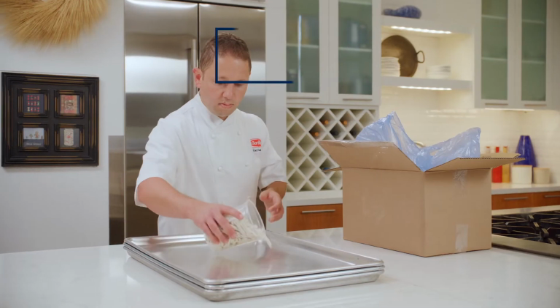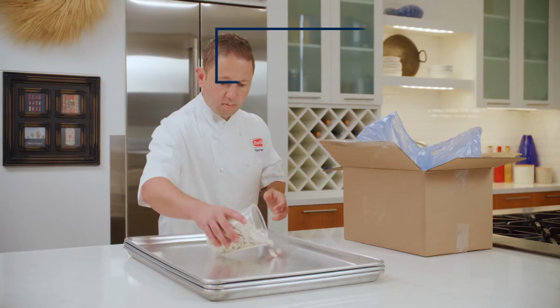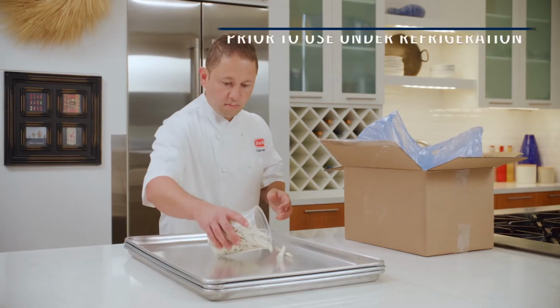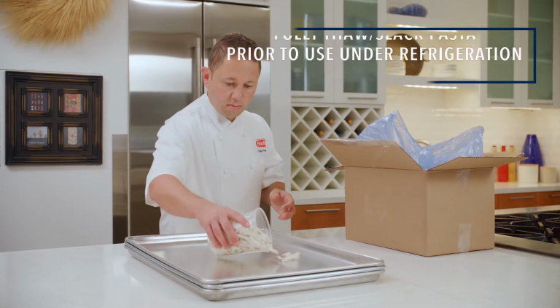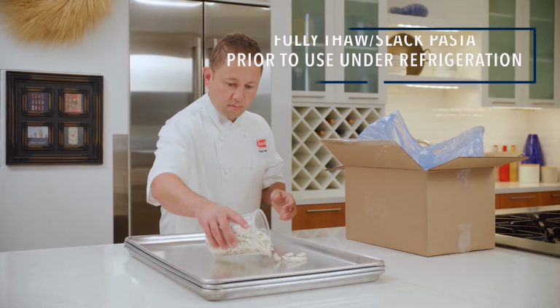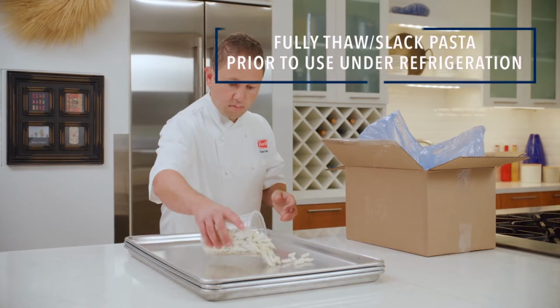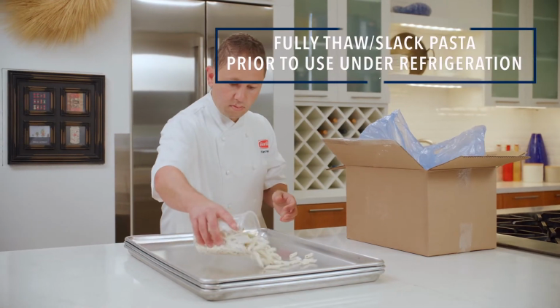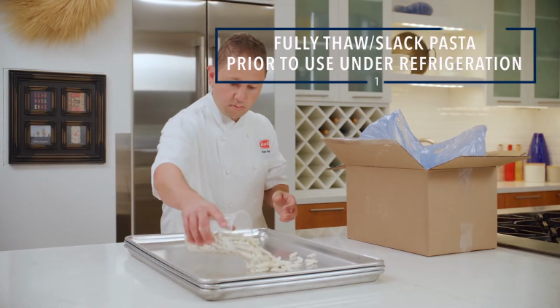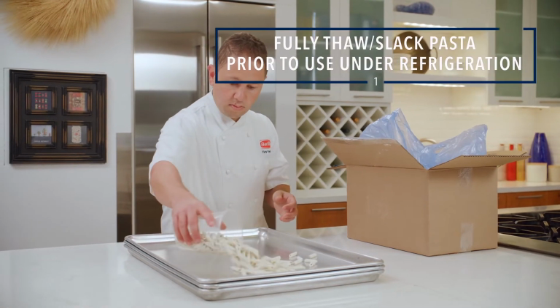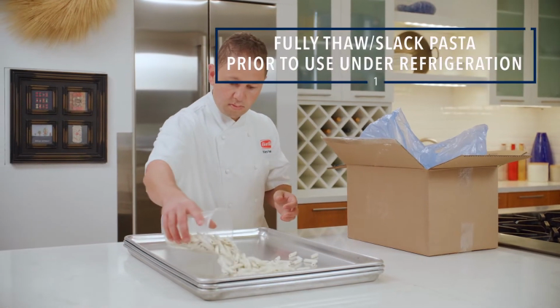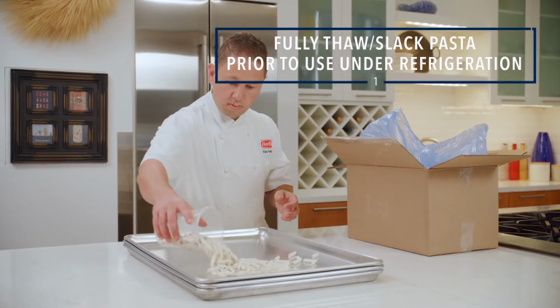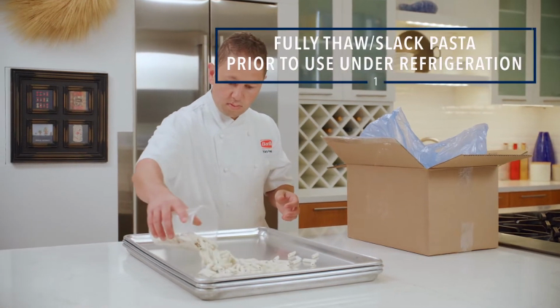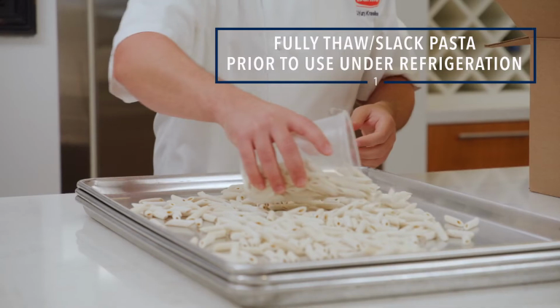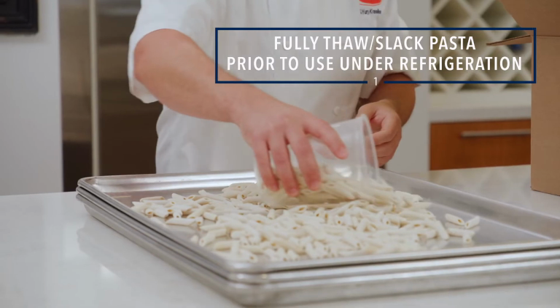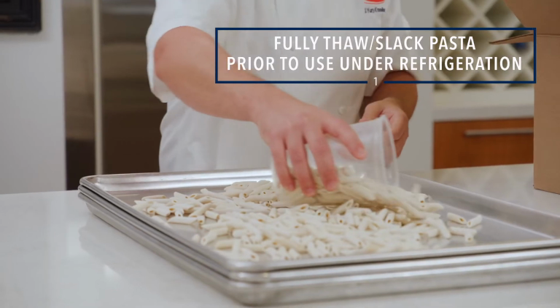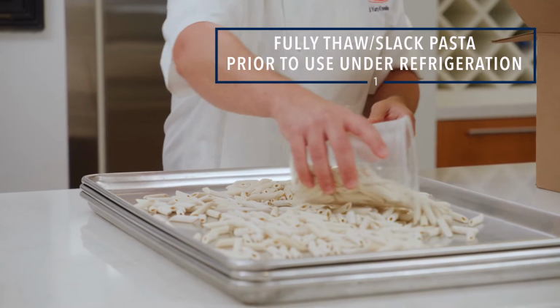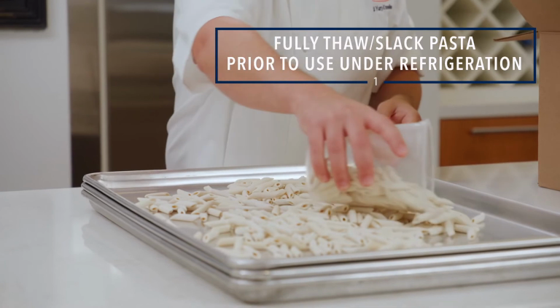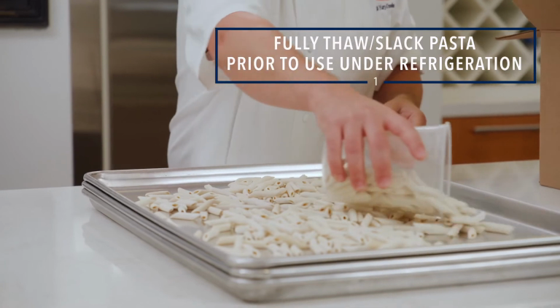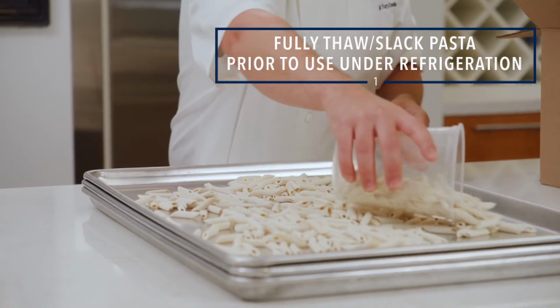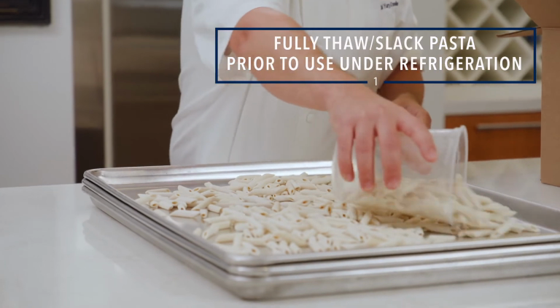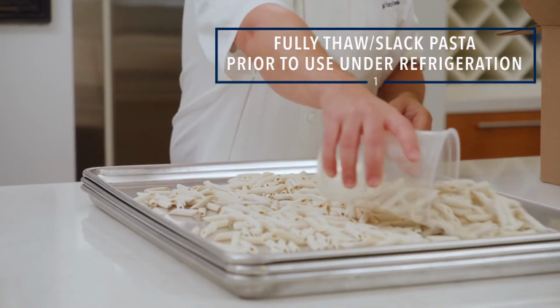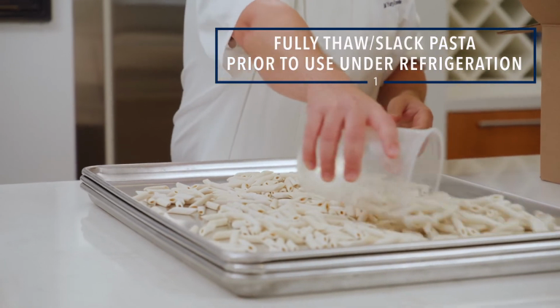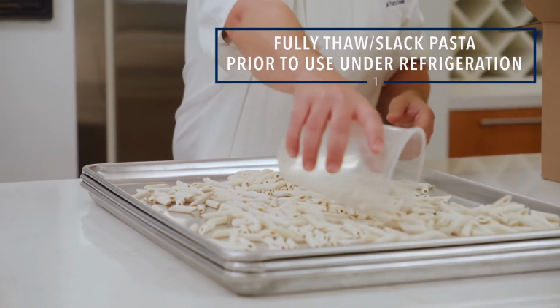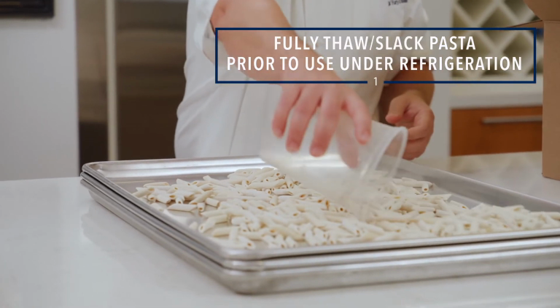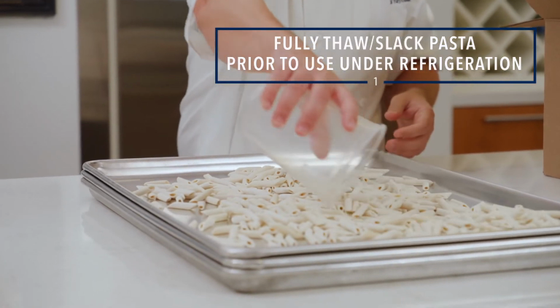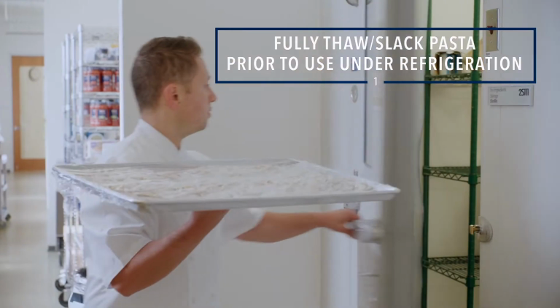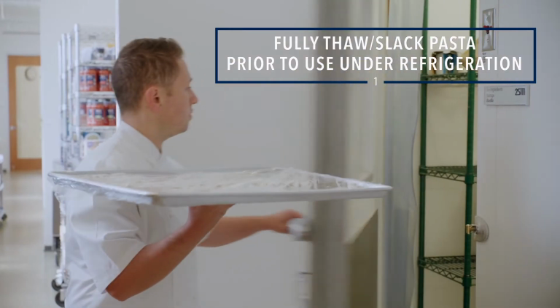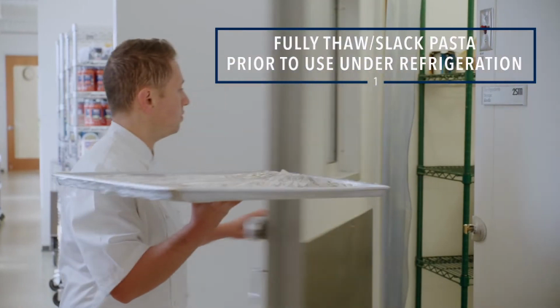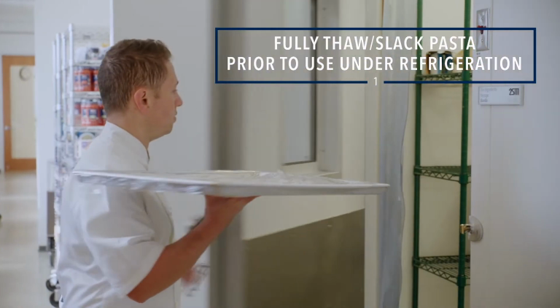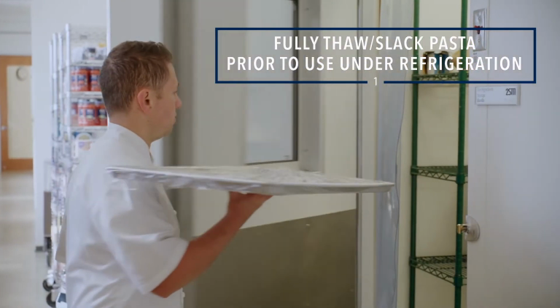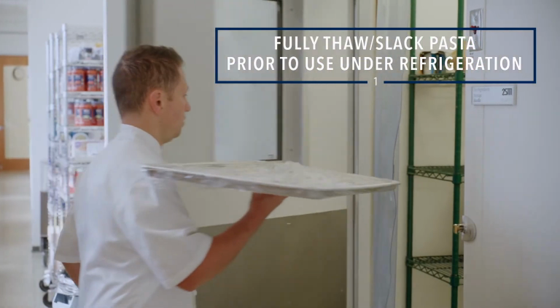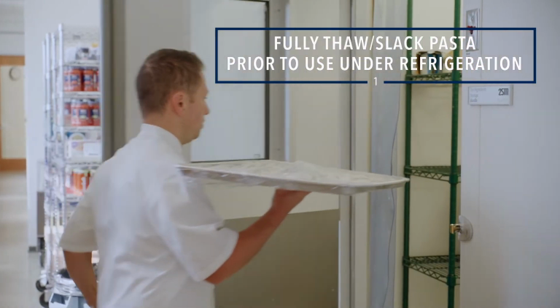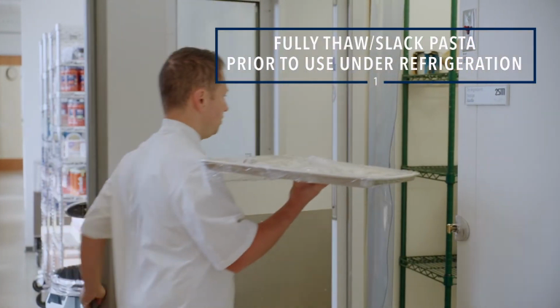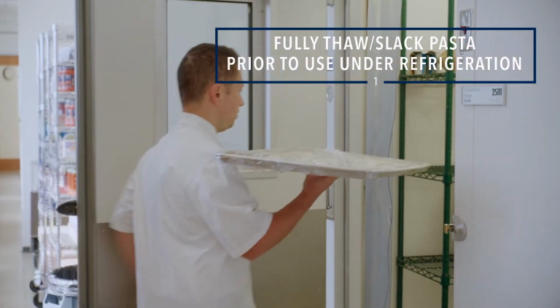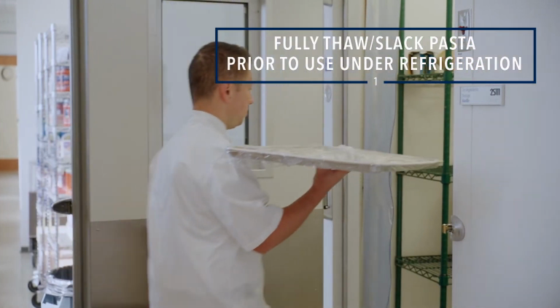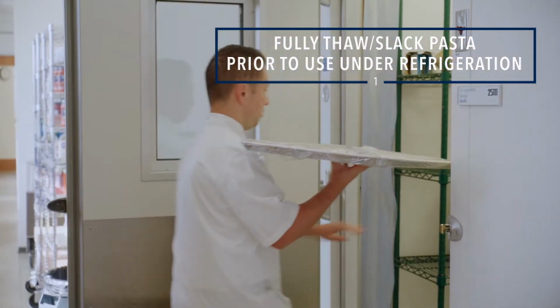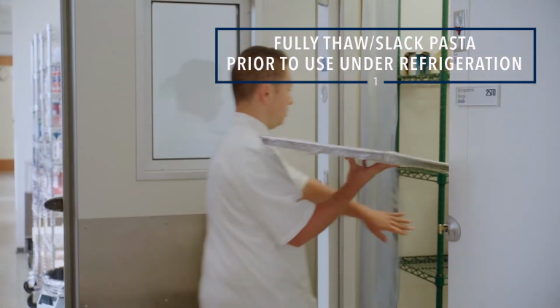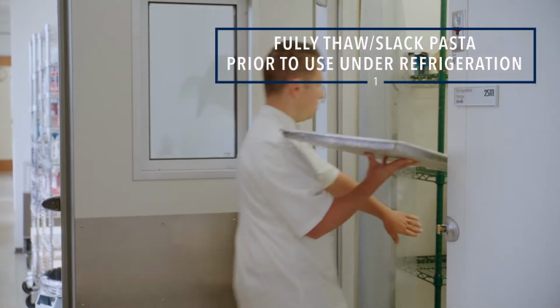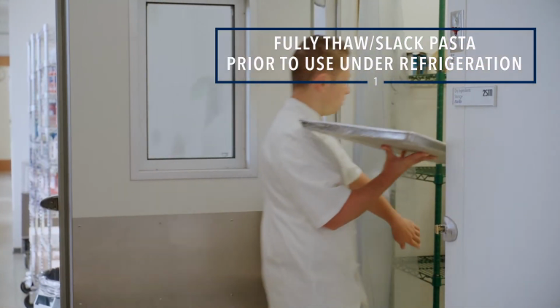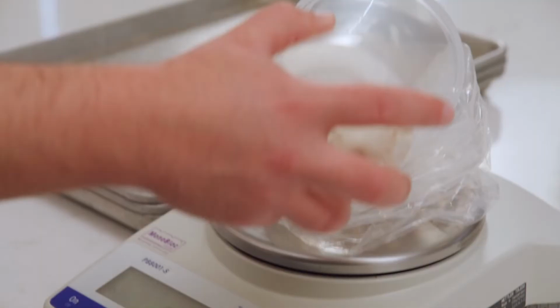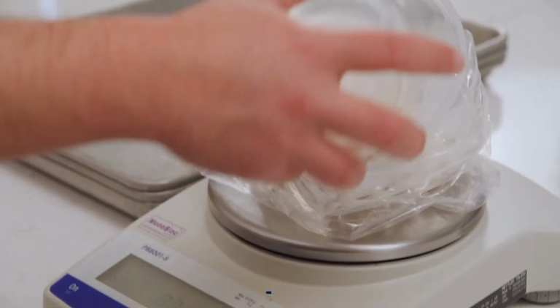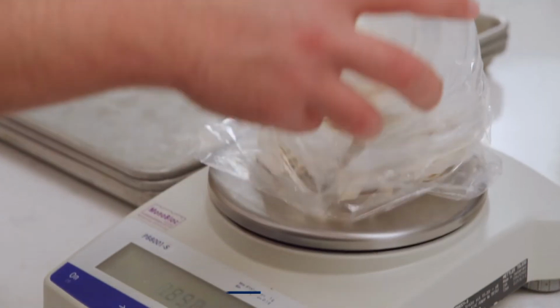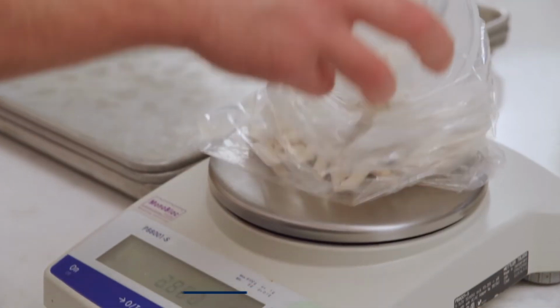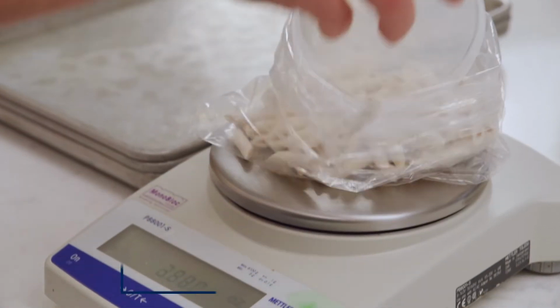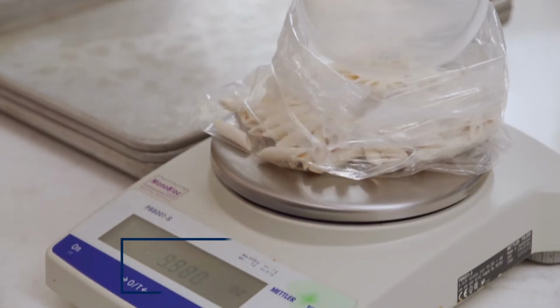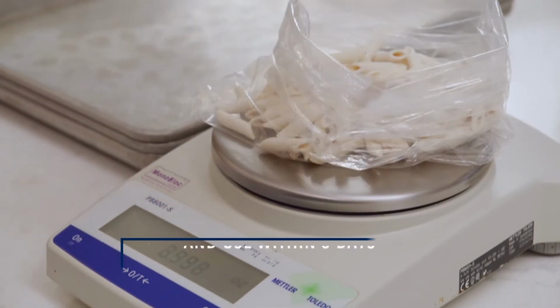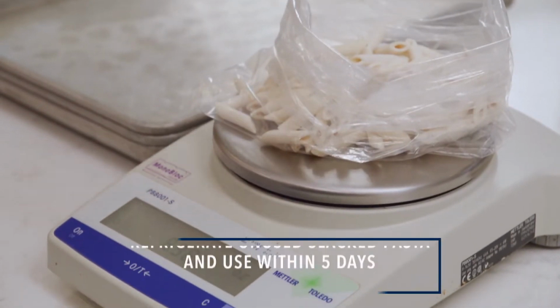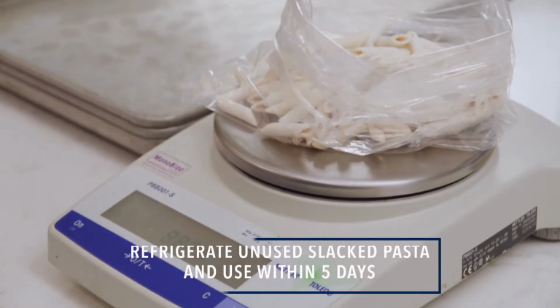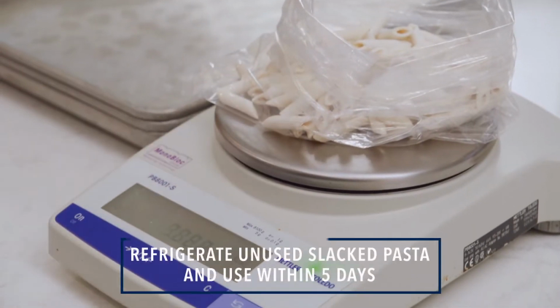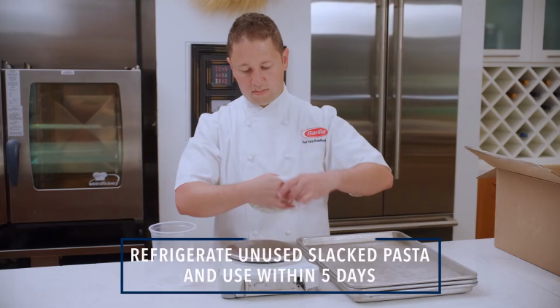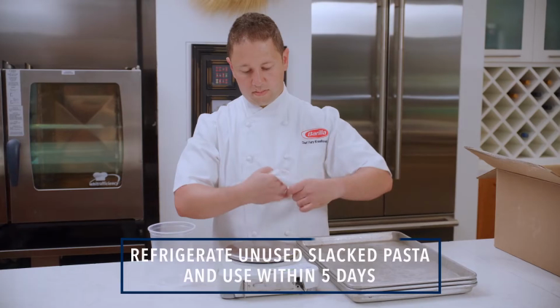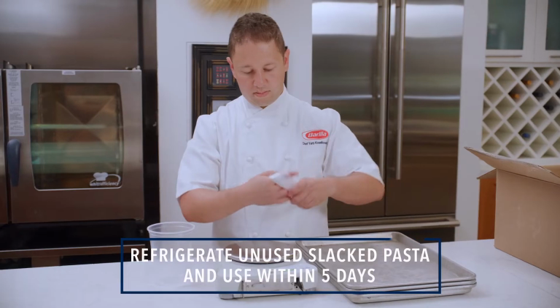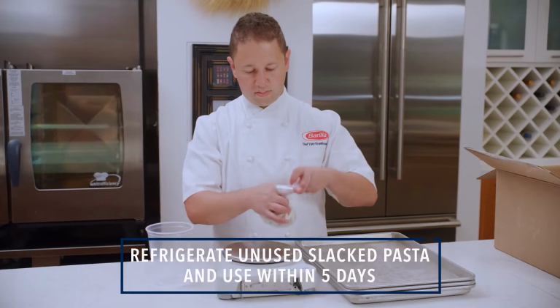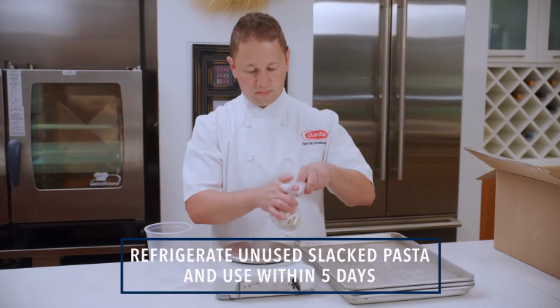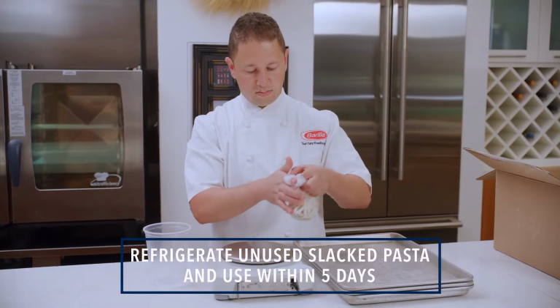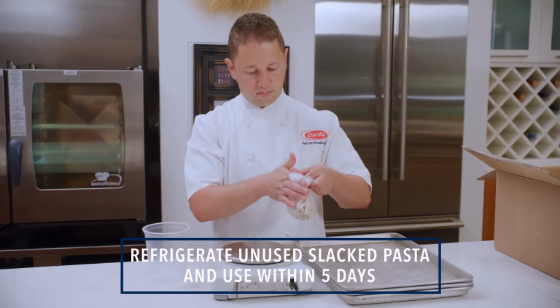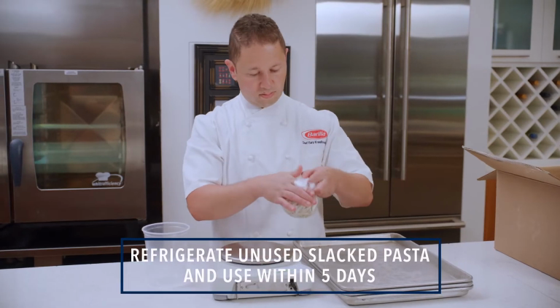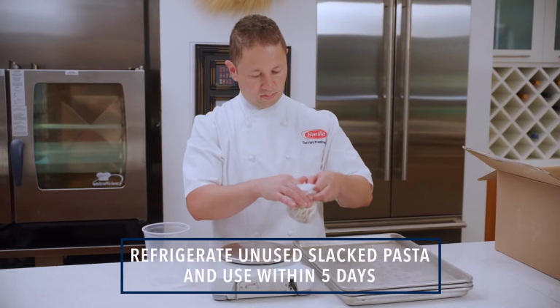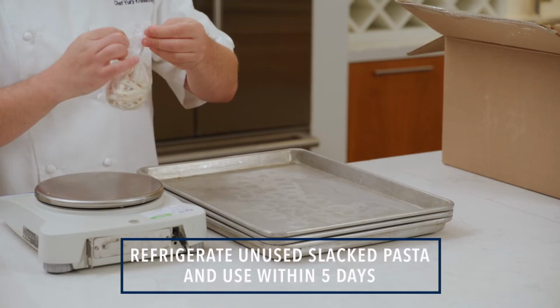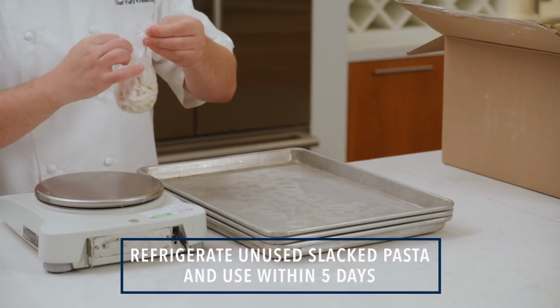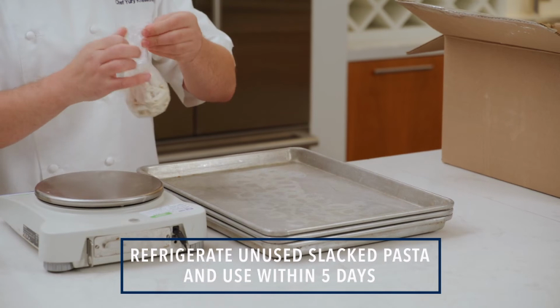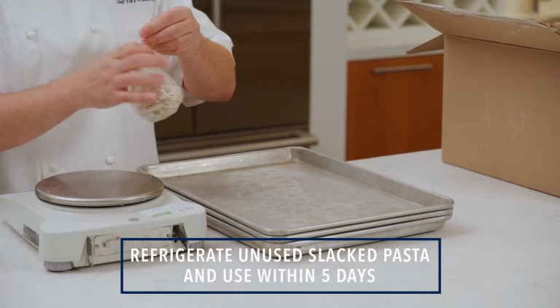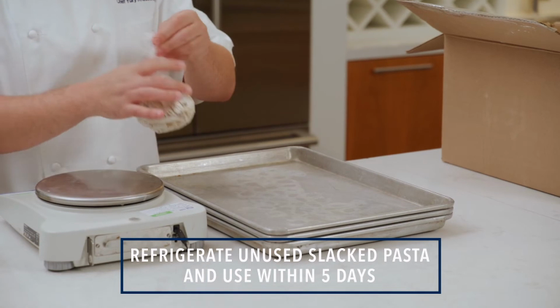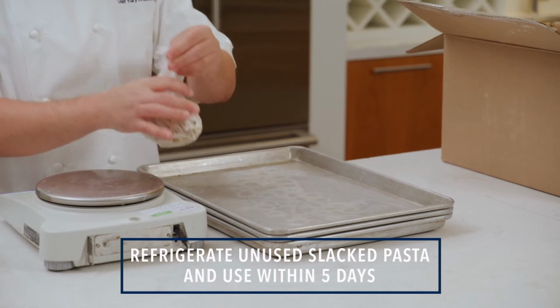First, slack out your pasta on sheet trays in a single layer, or pre-portion frozen pasta into bags and slack in the walk-in.